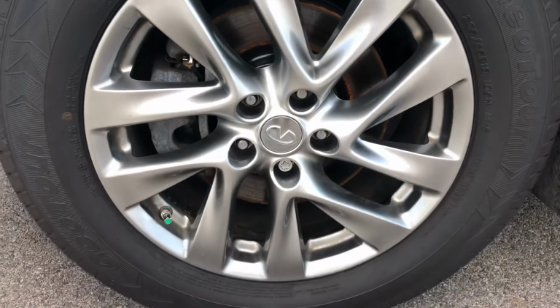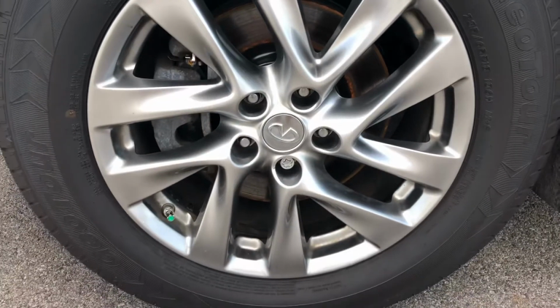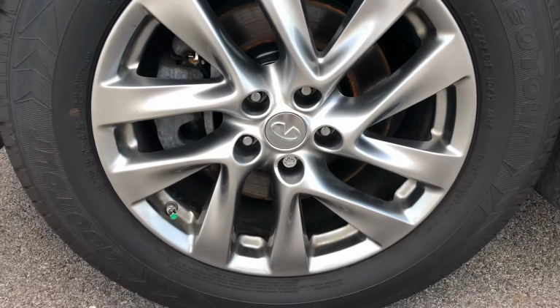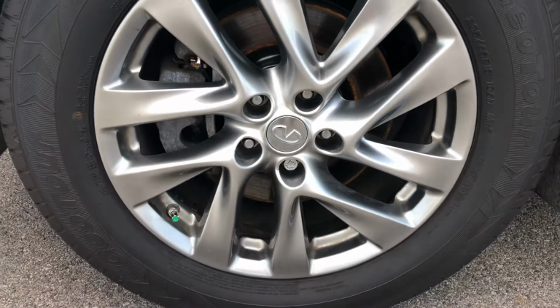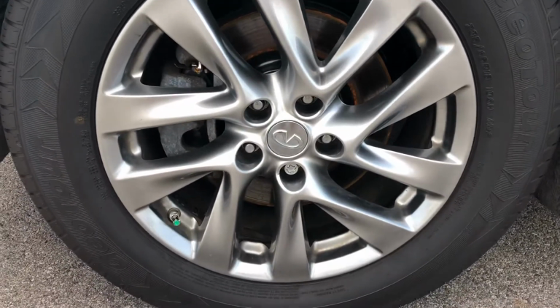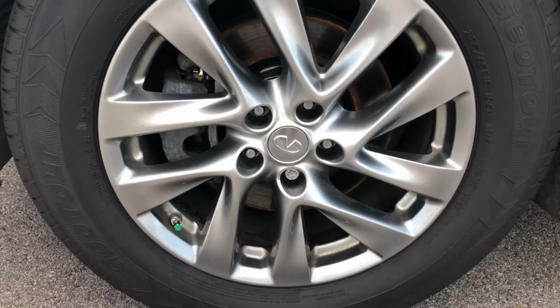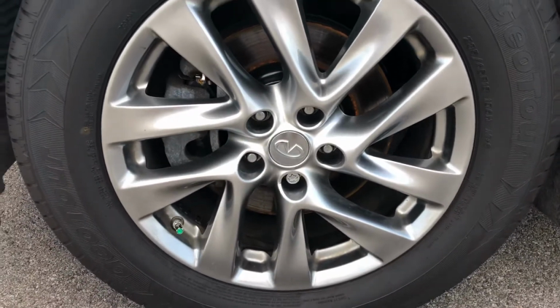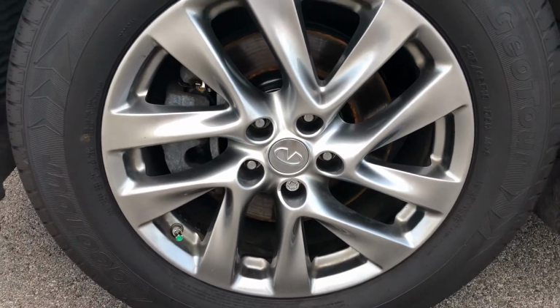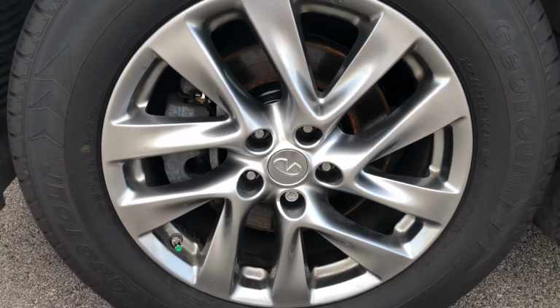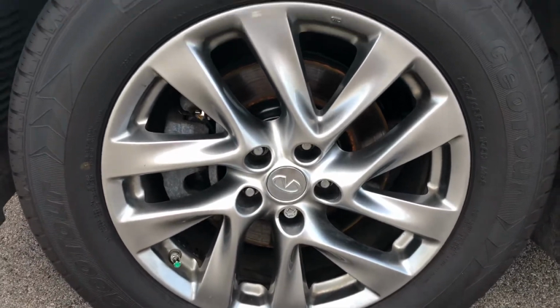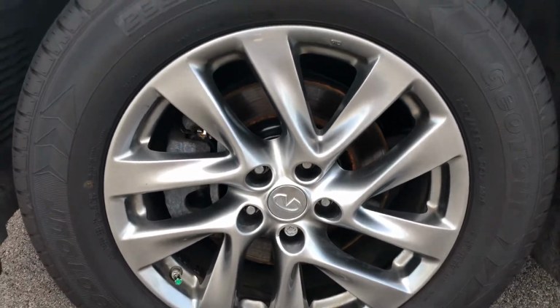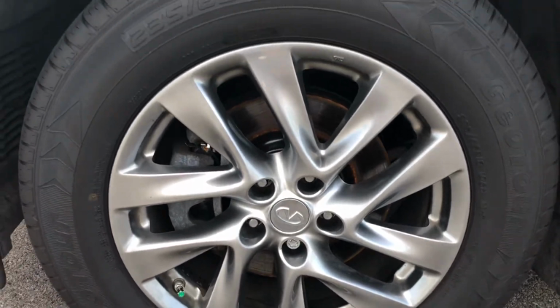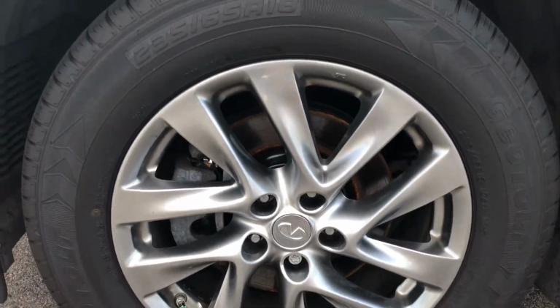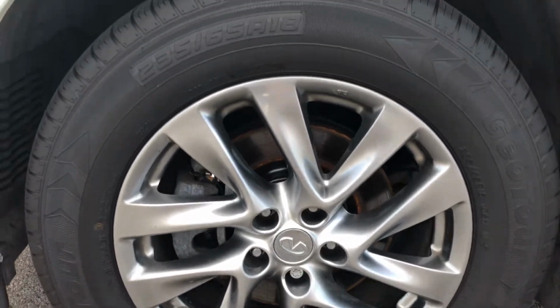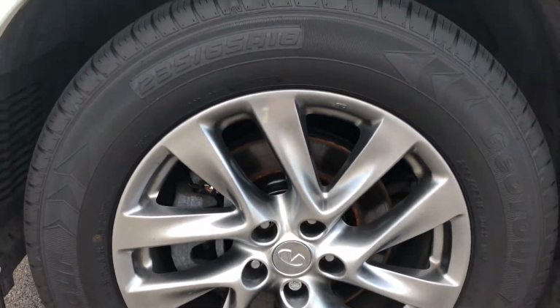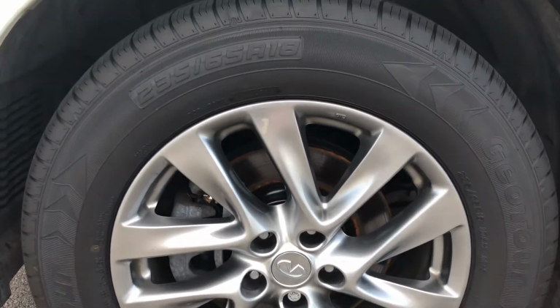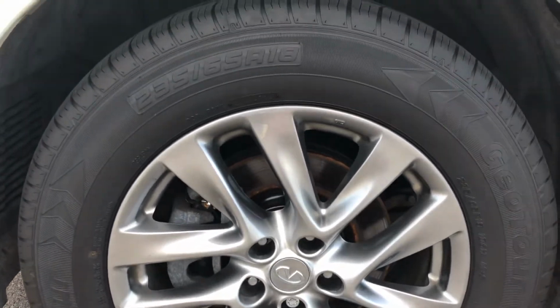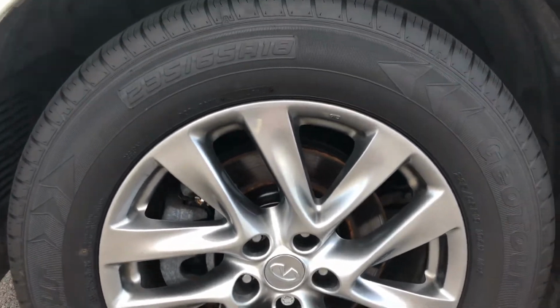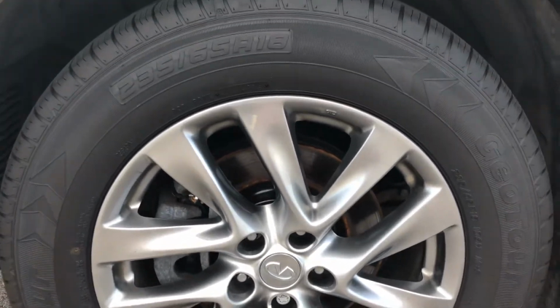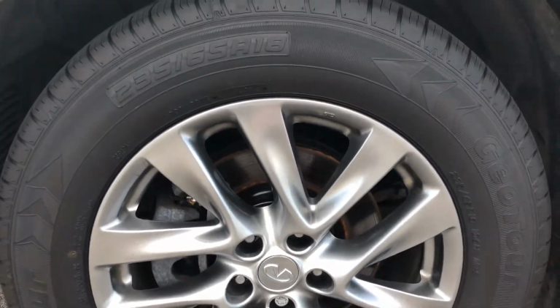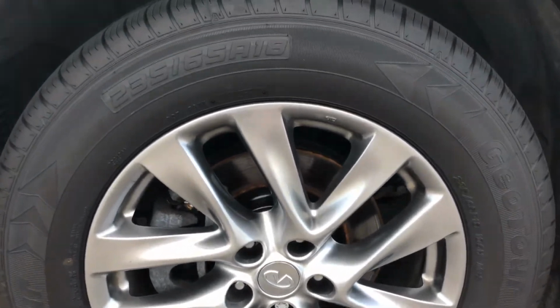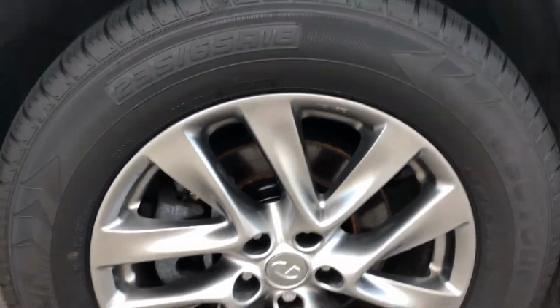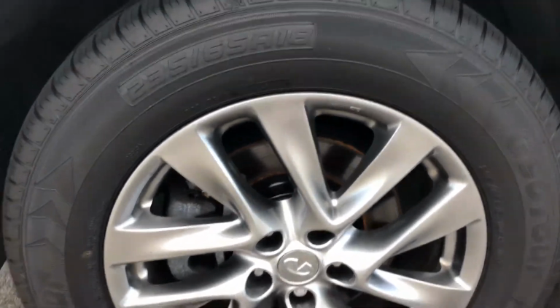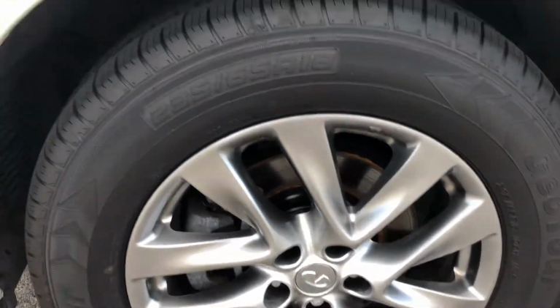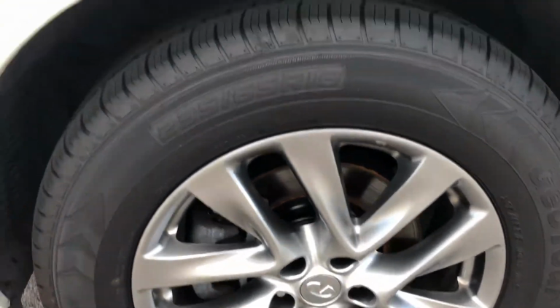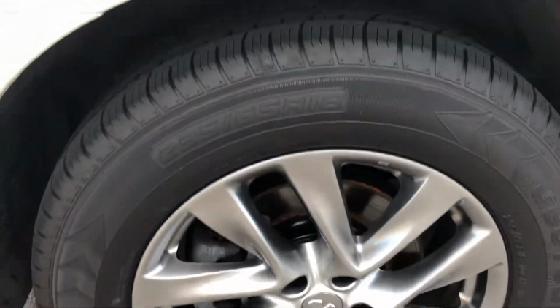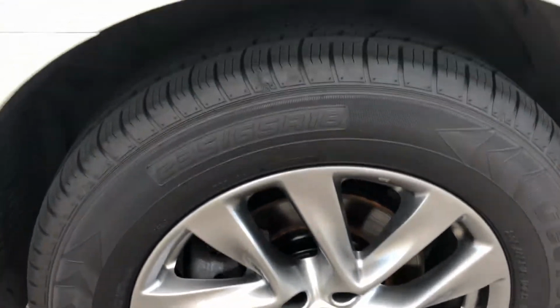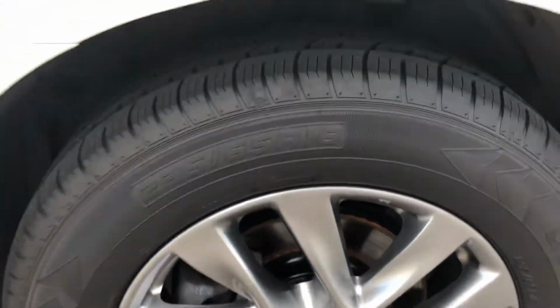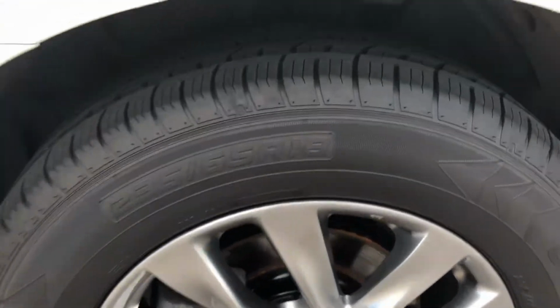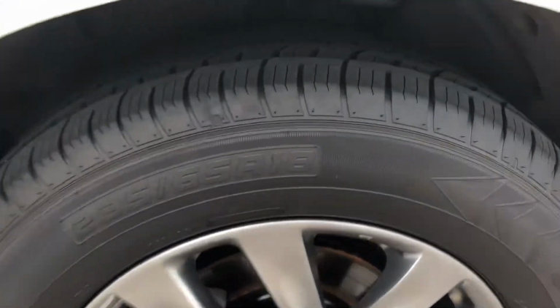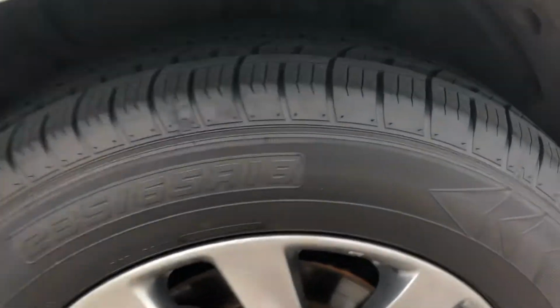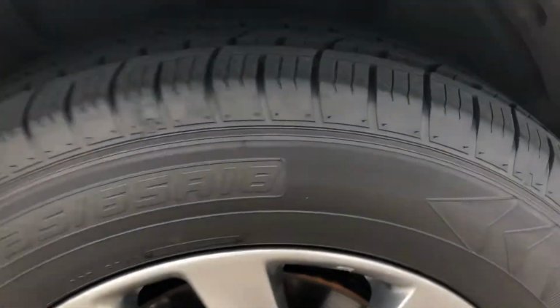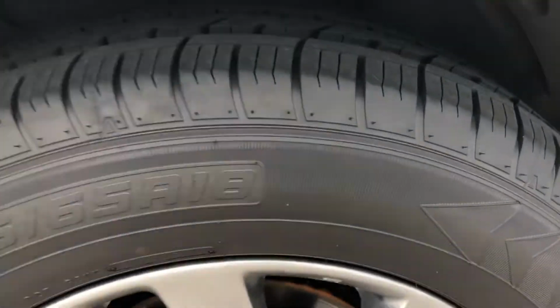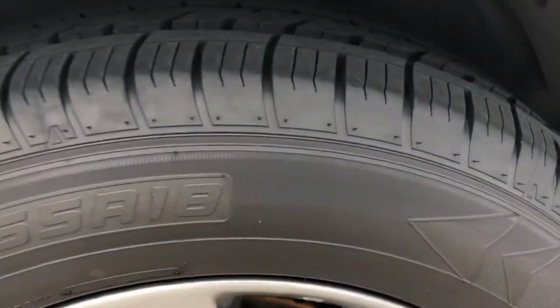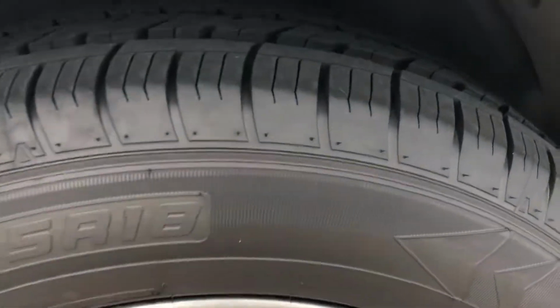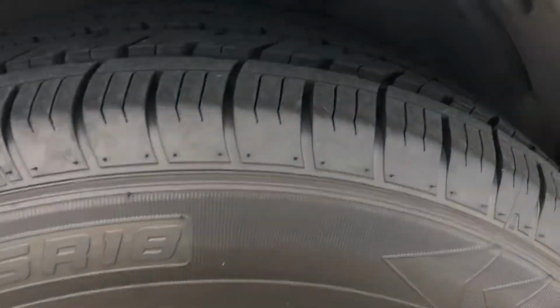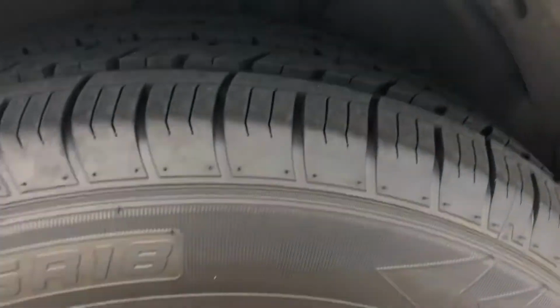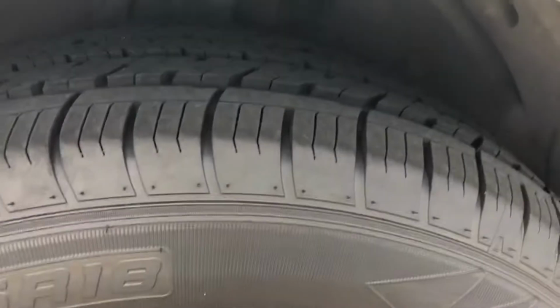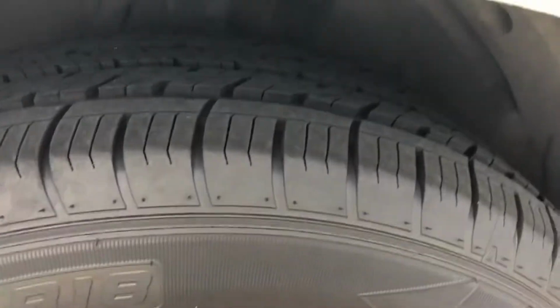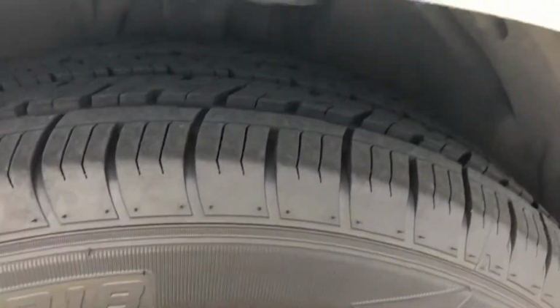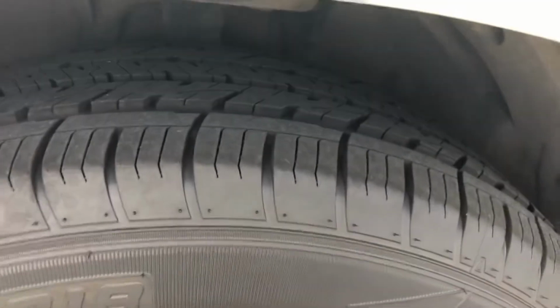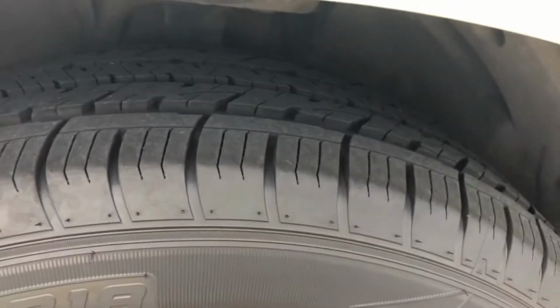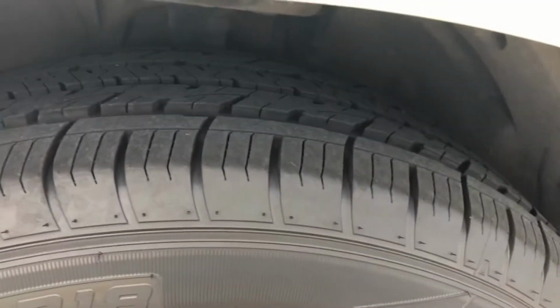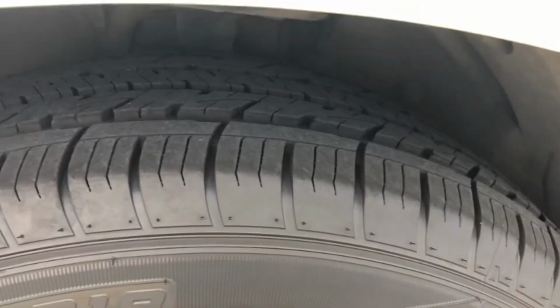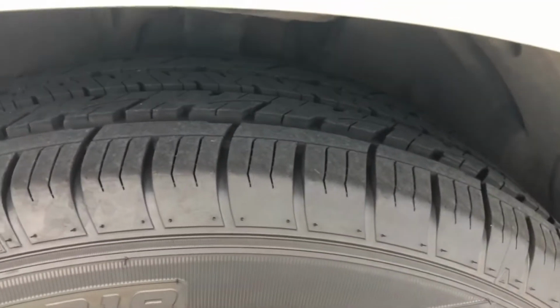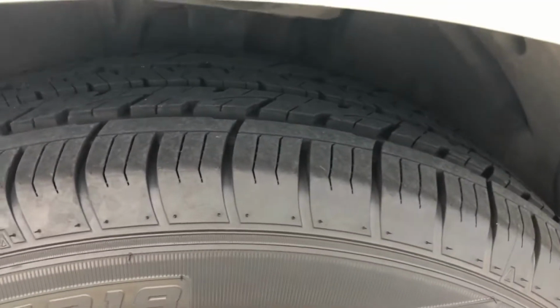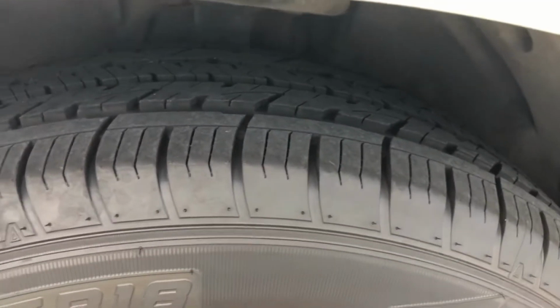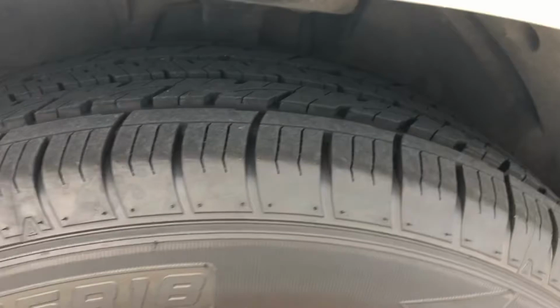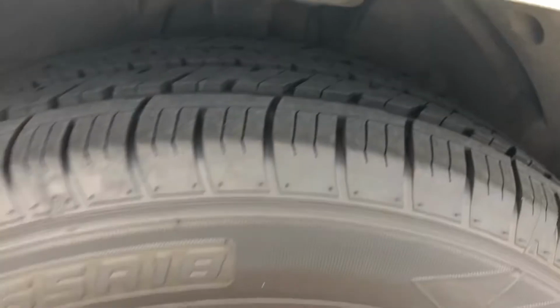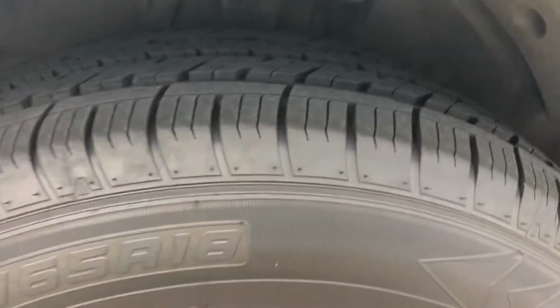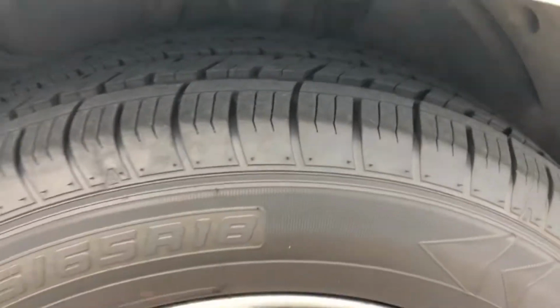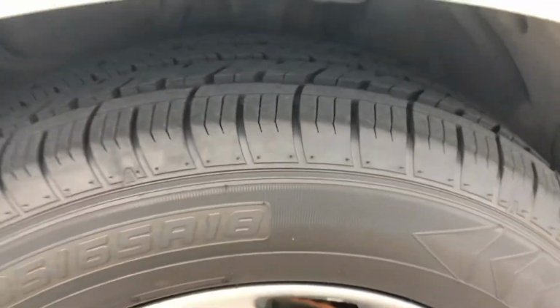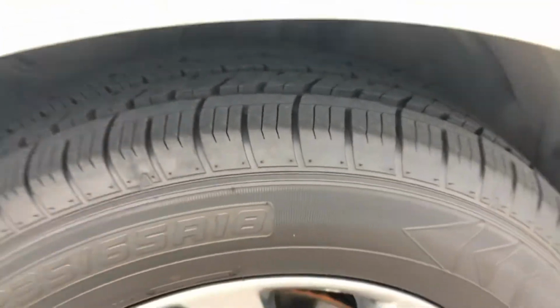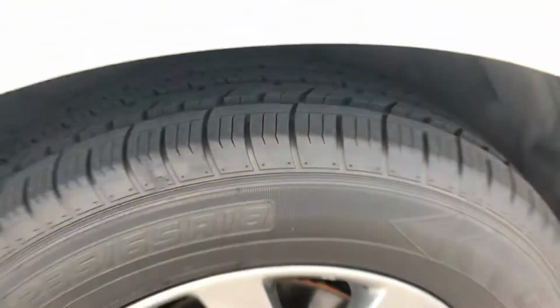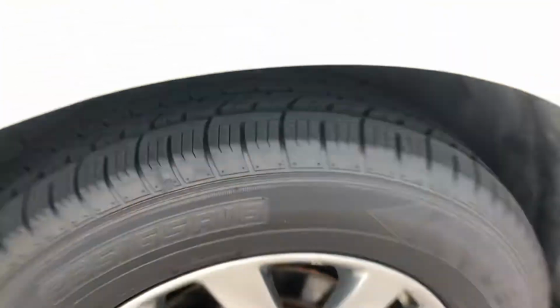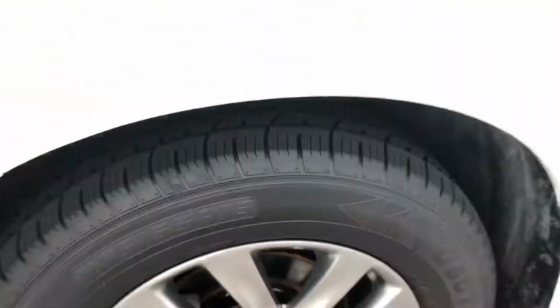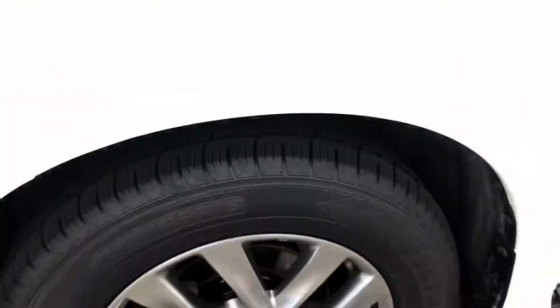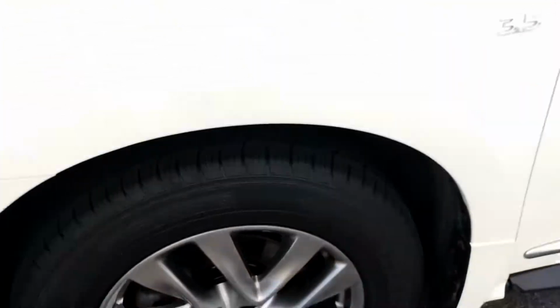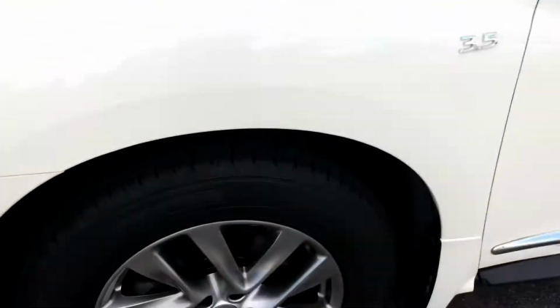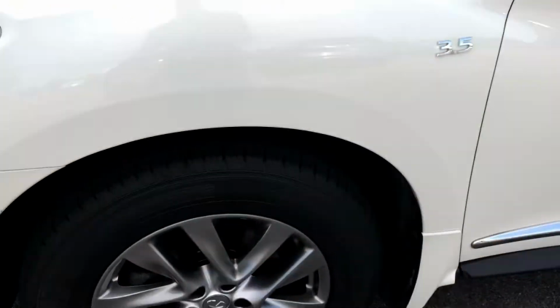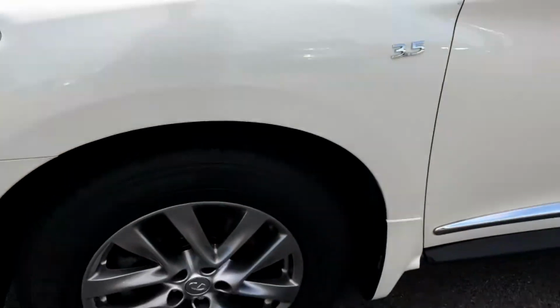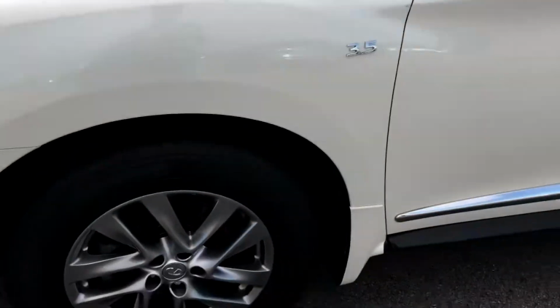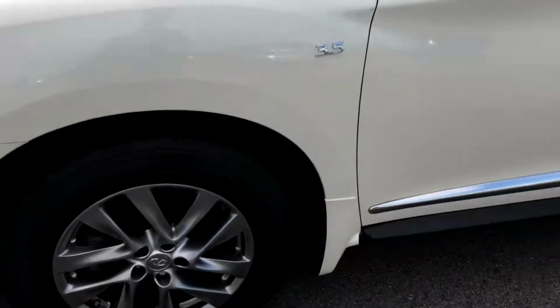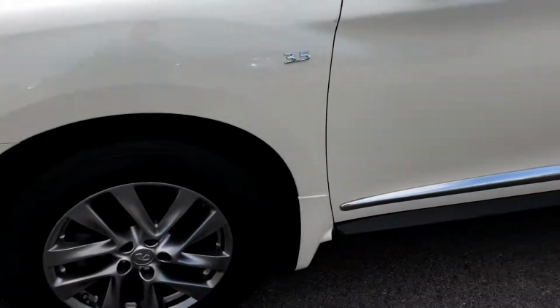No curb brush or anything like that on this wheel. The tires look brand new on there.